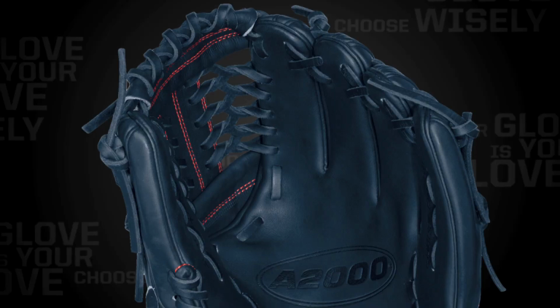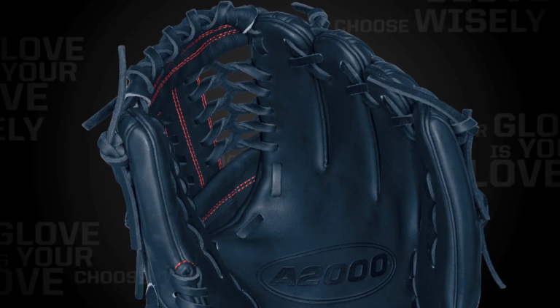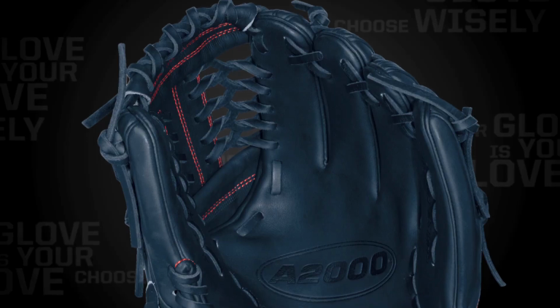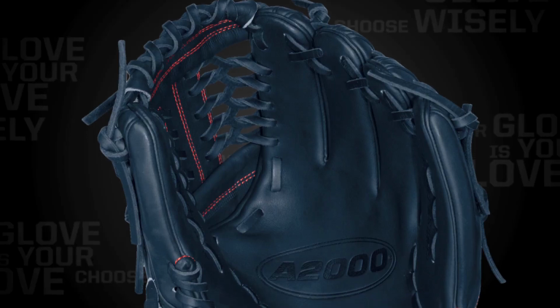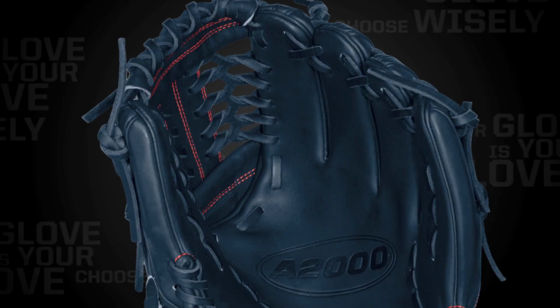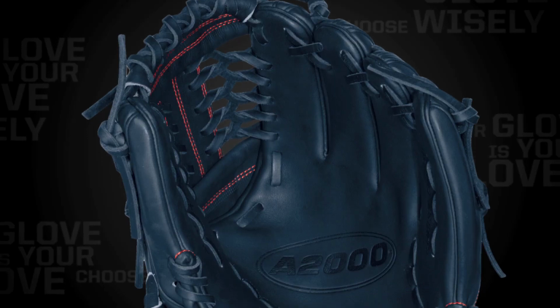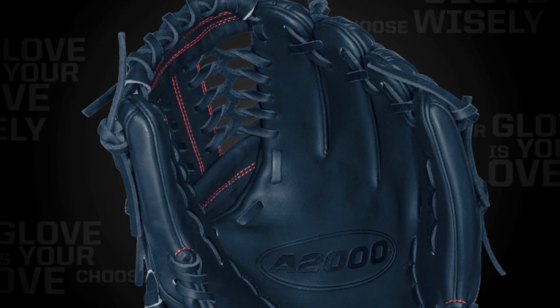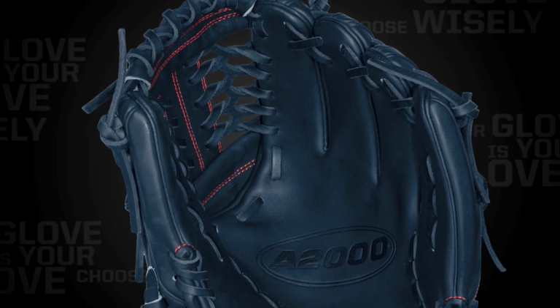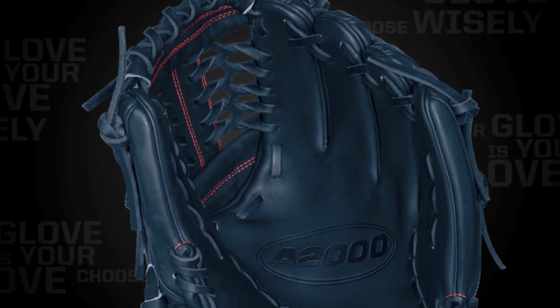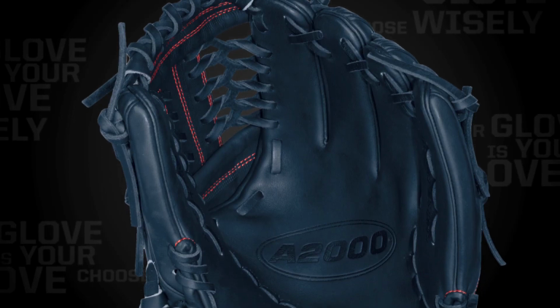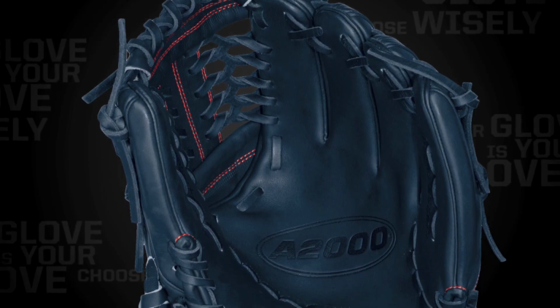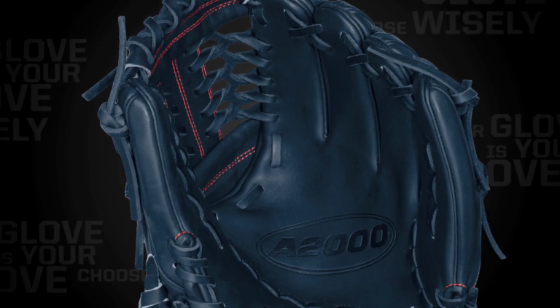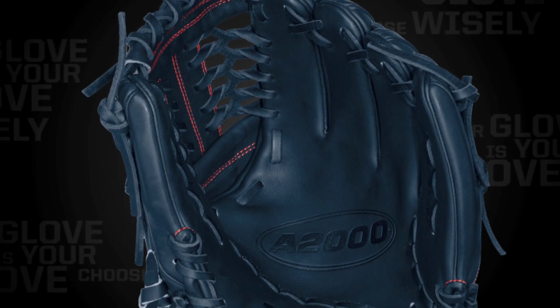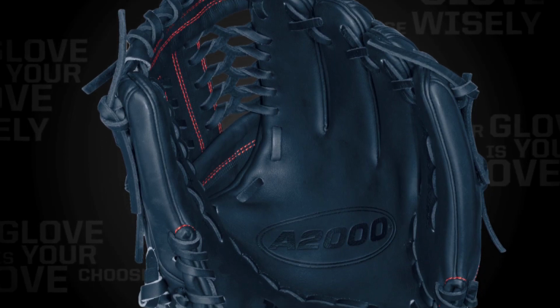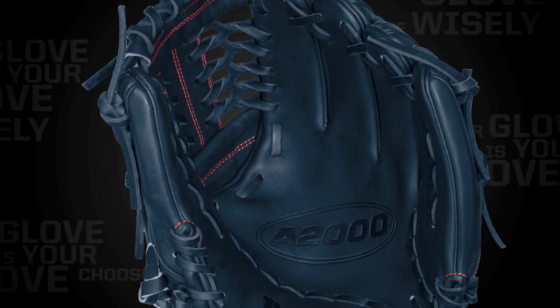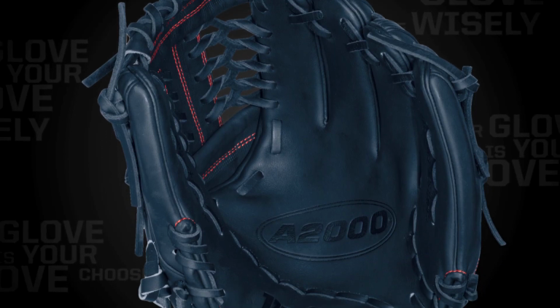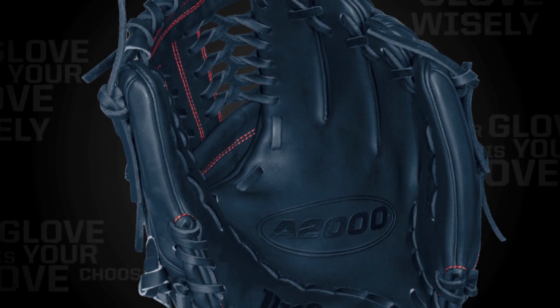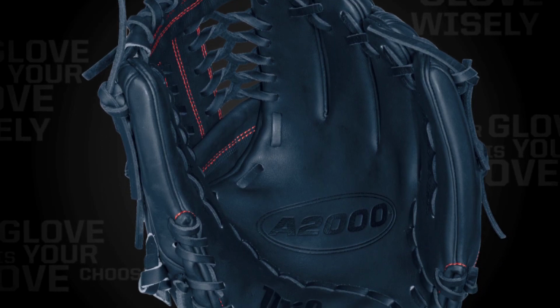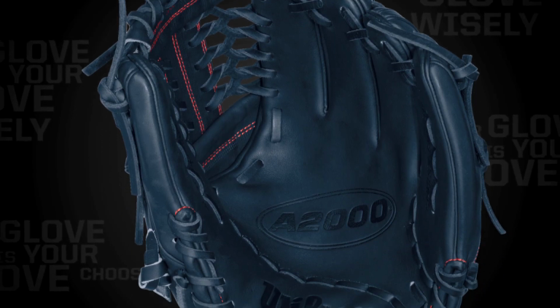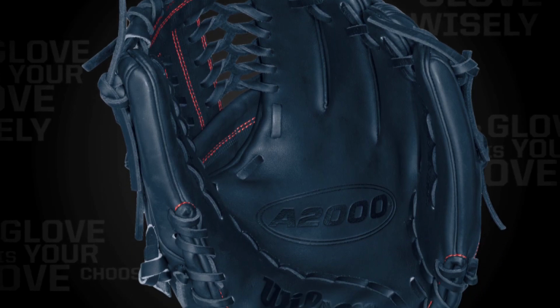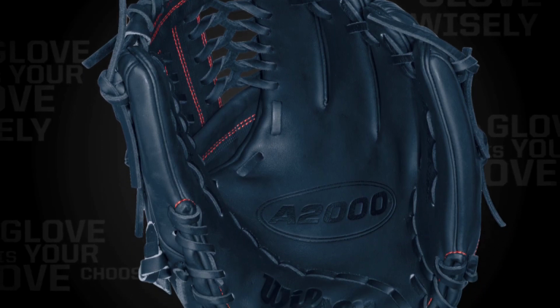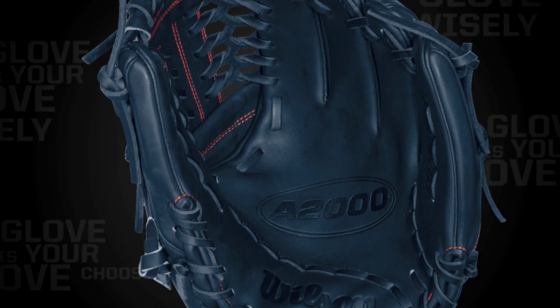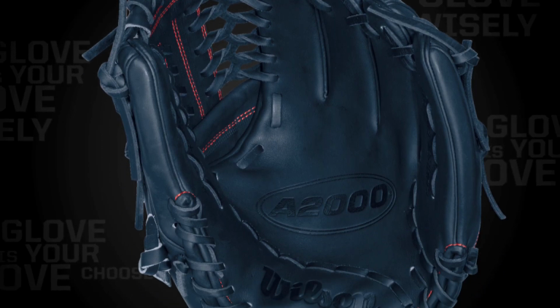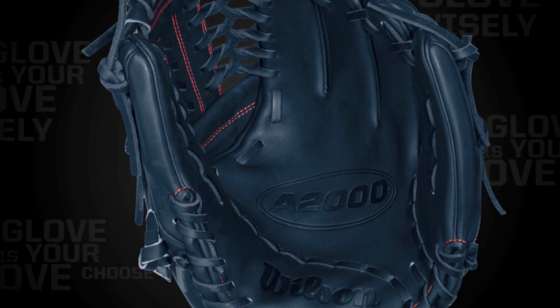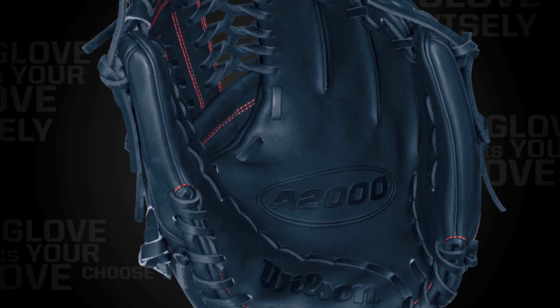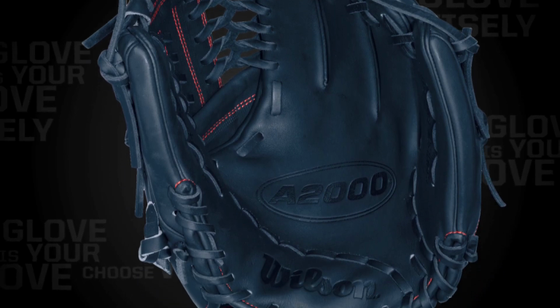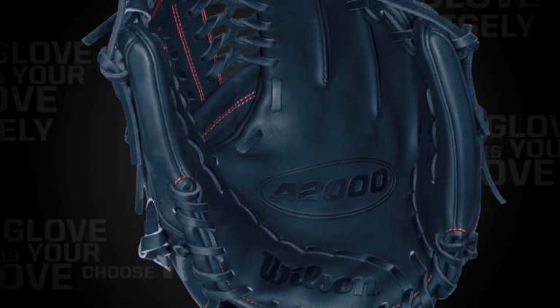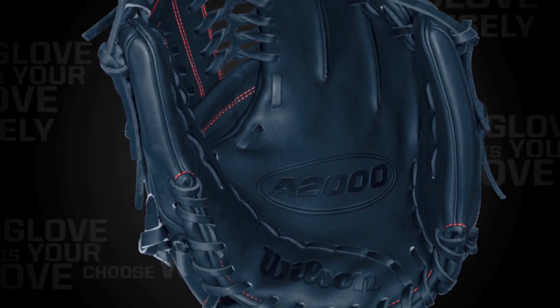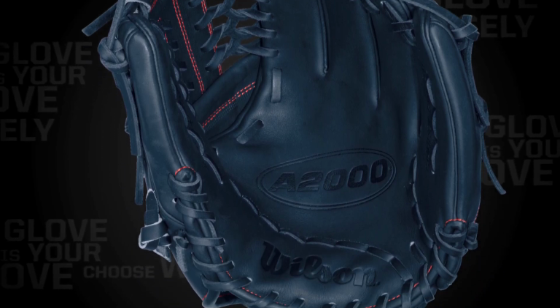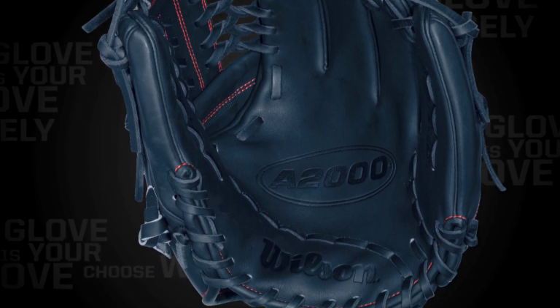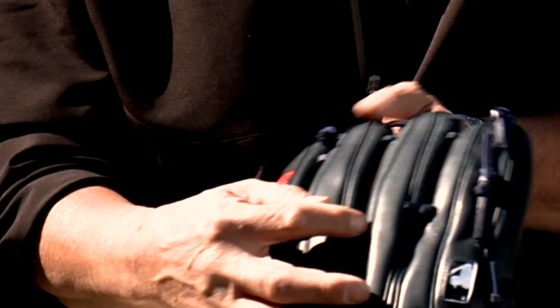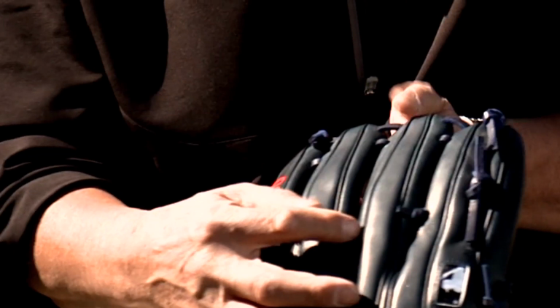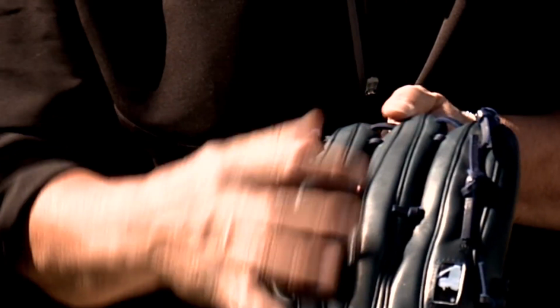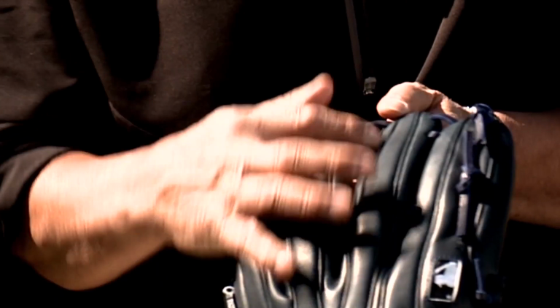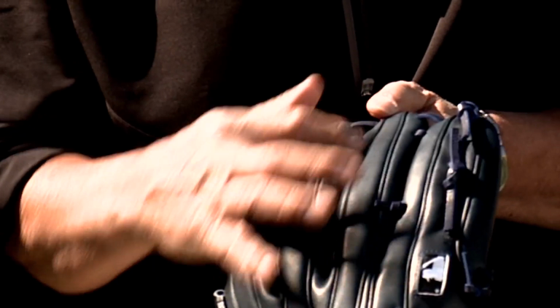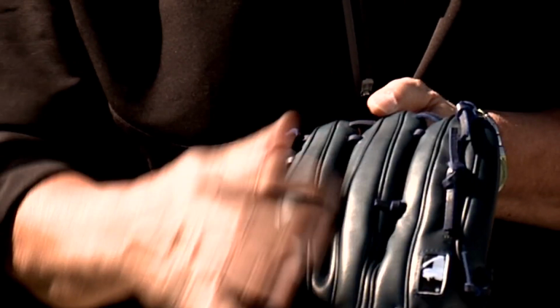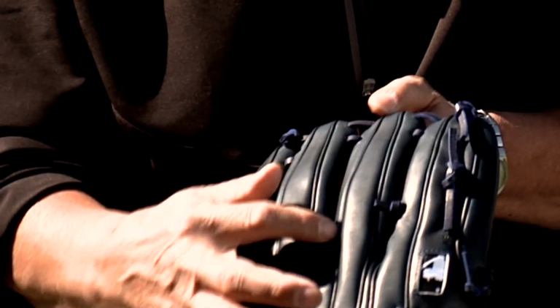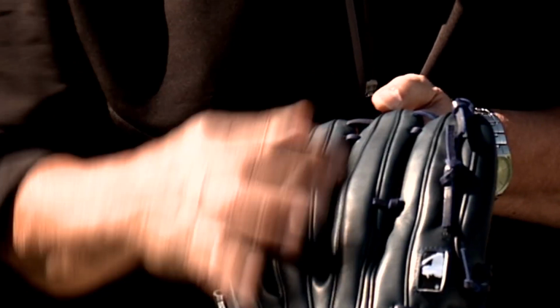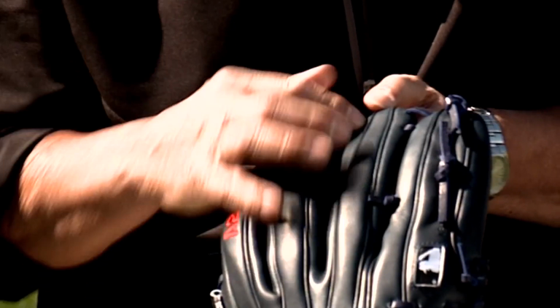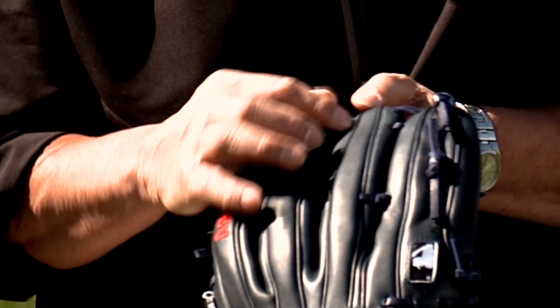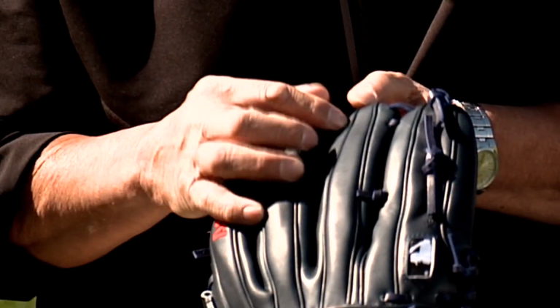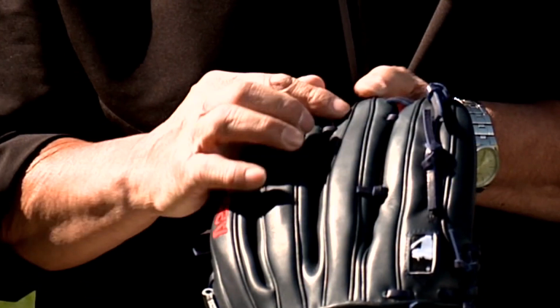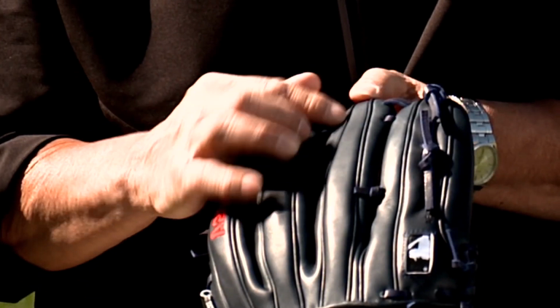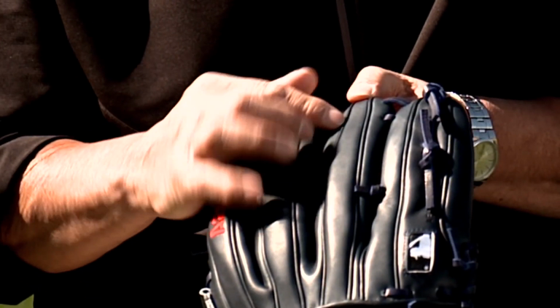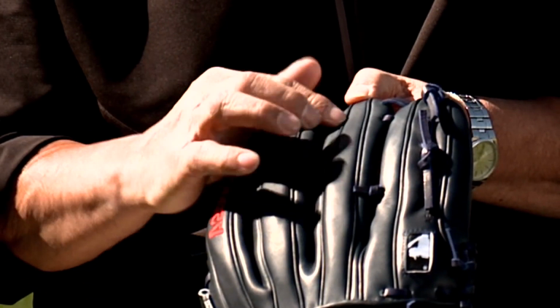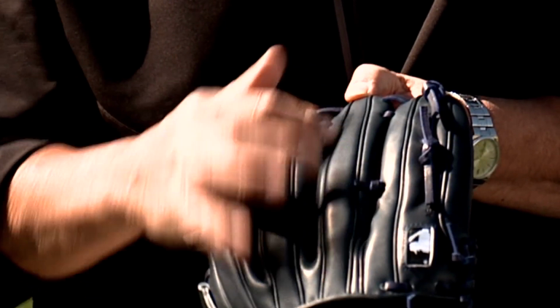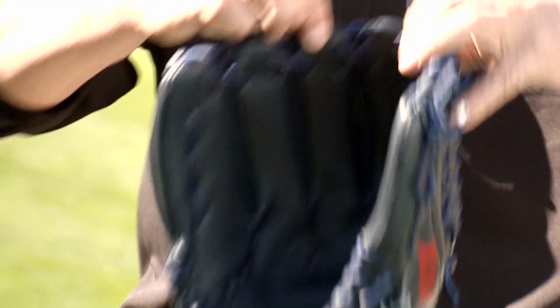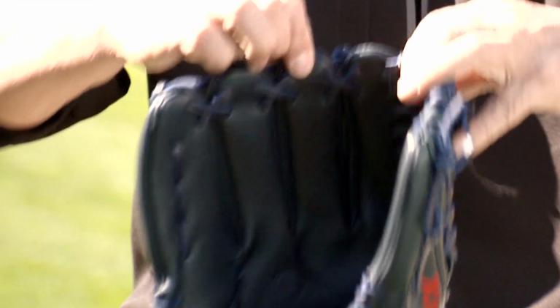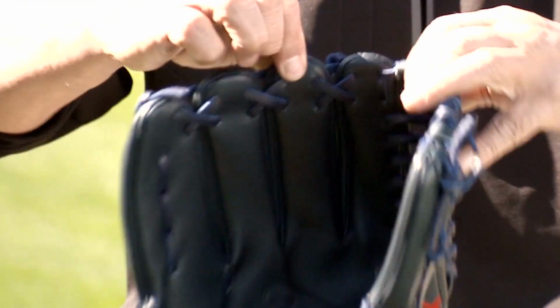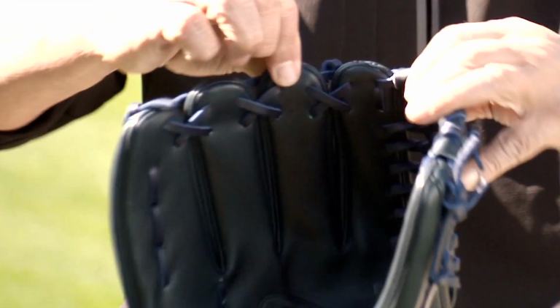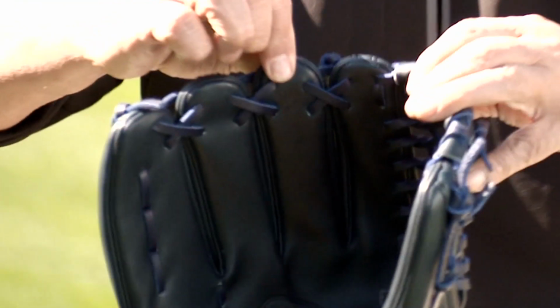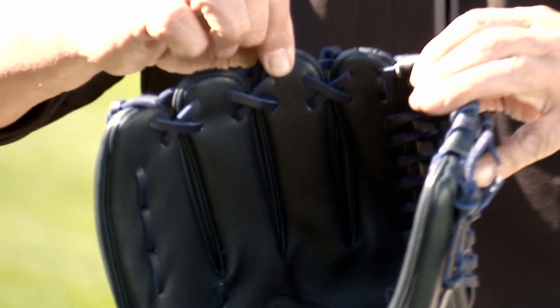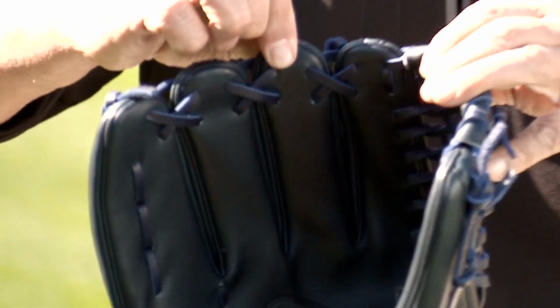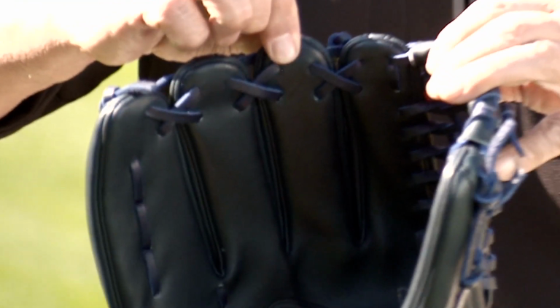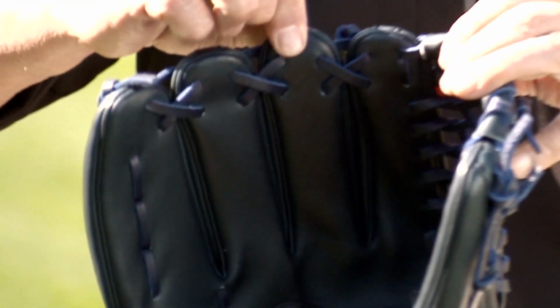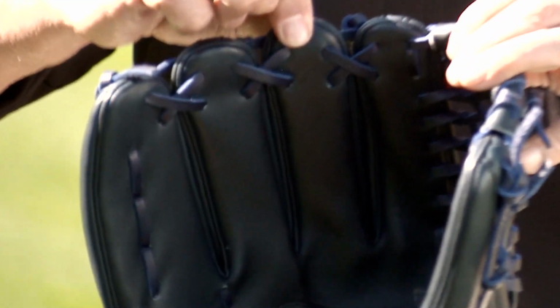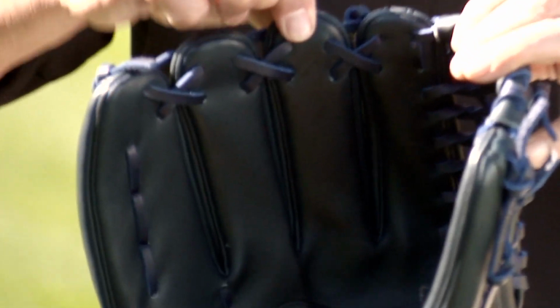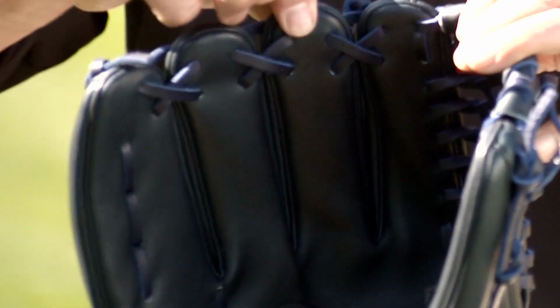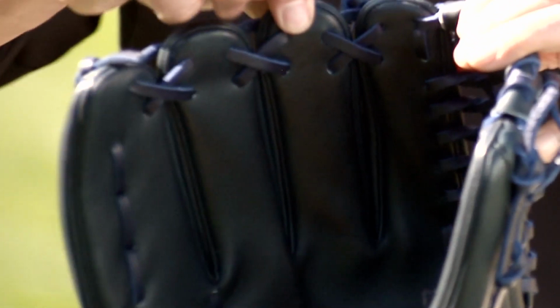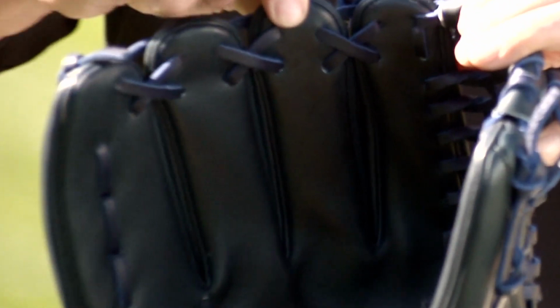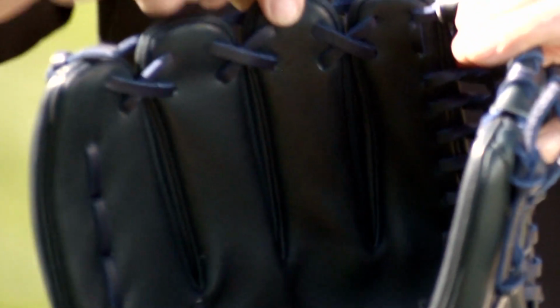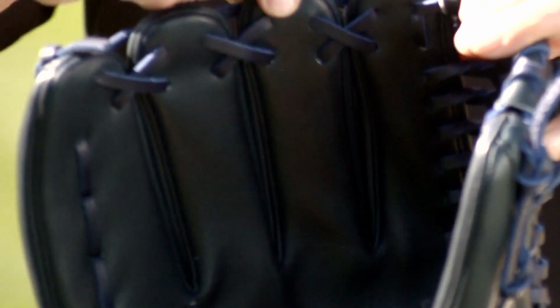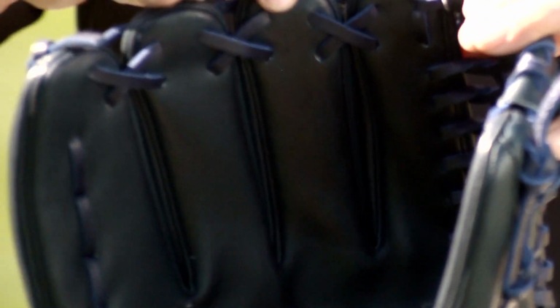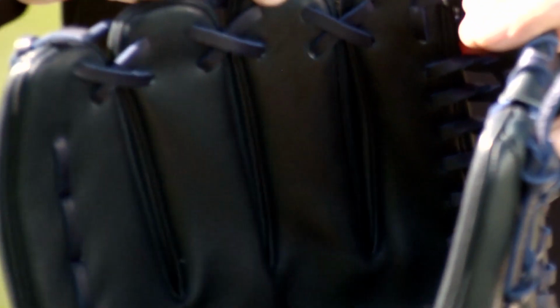The 1796 is the glove that CJ Wilson plays around with. It's just a little bit longer on the fingers, so you can really create a deeper pocket.